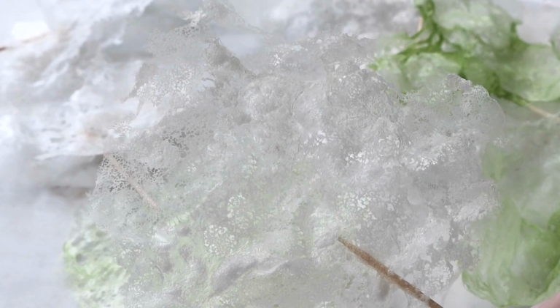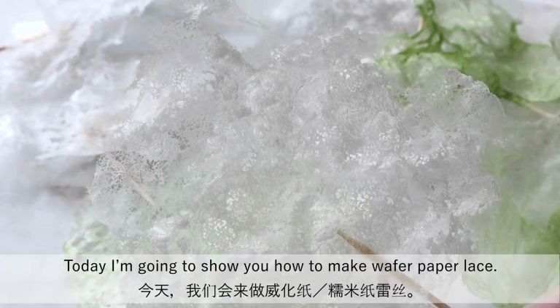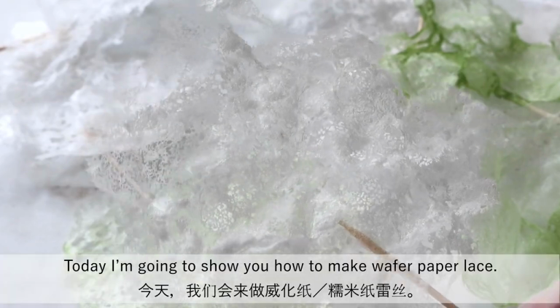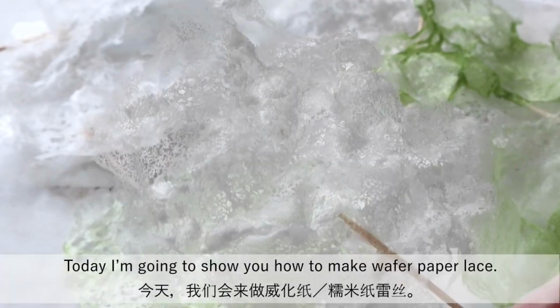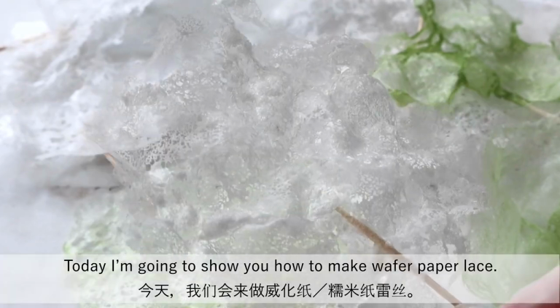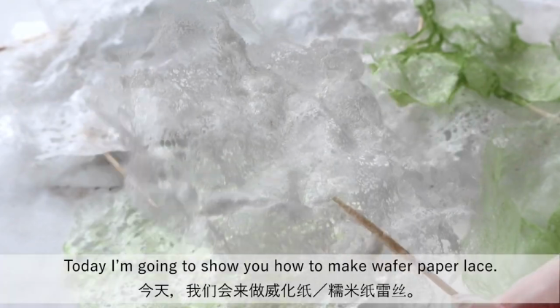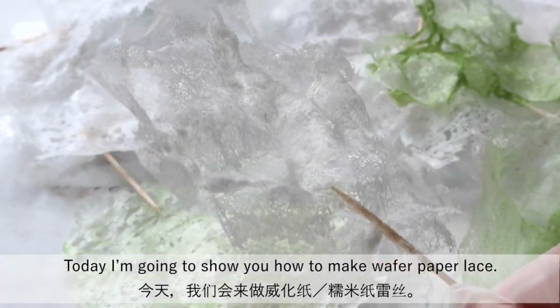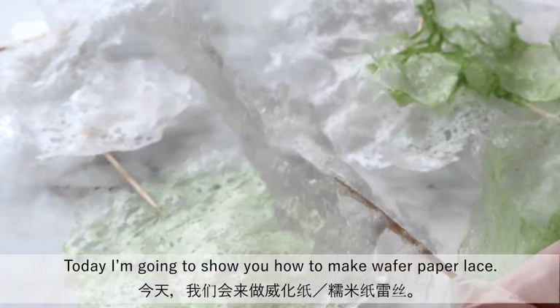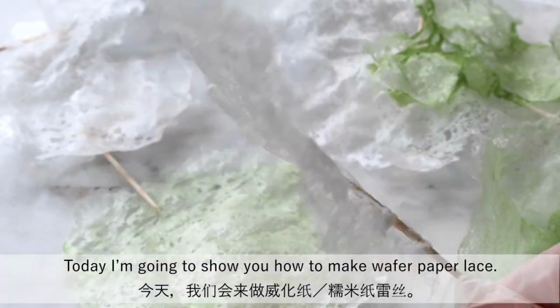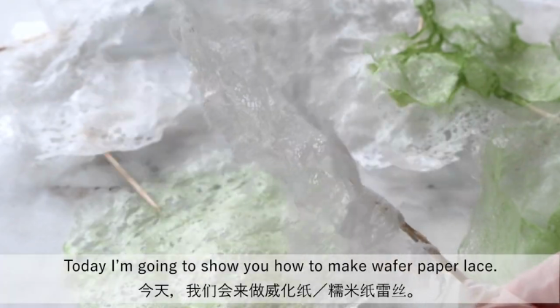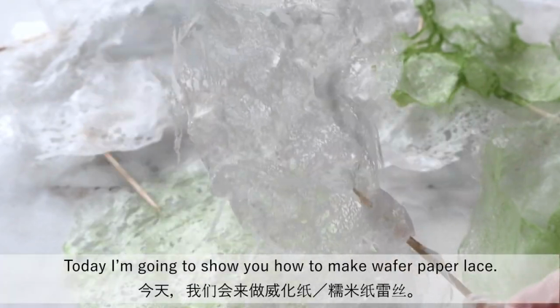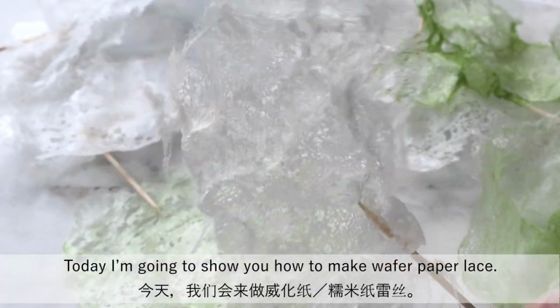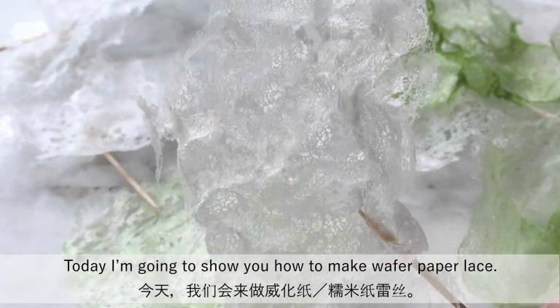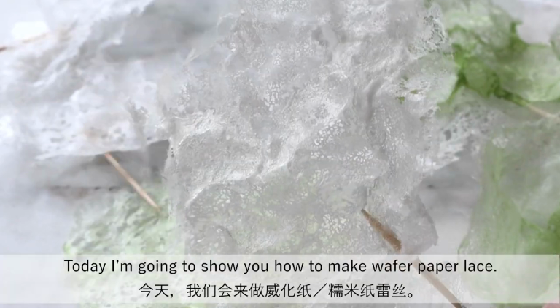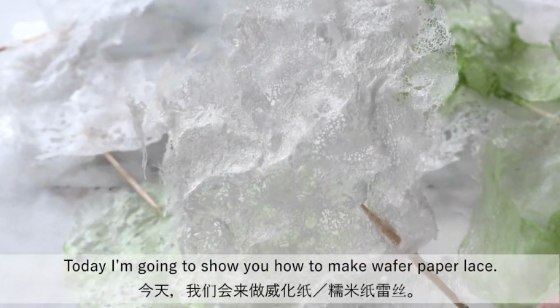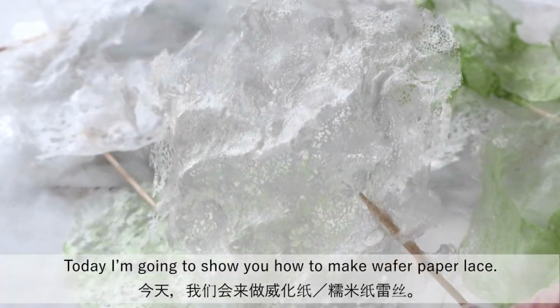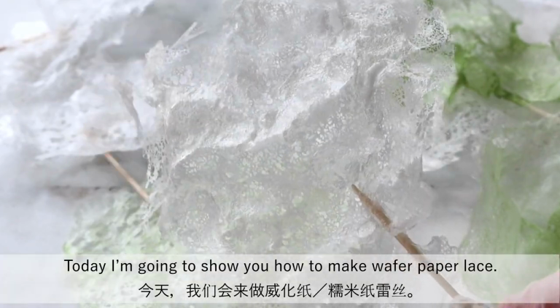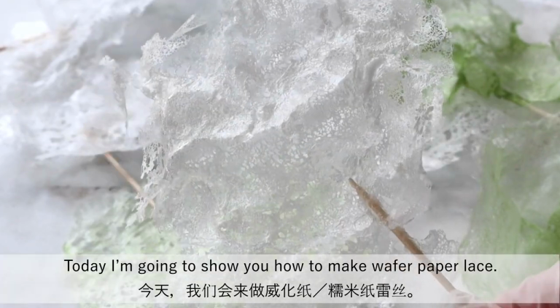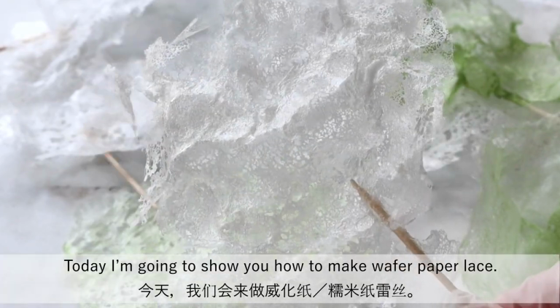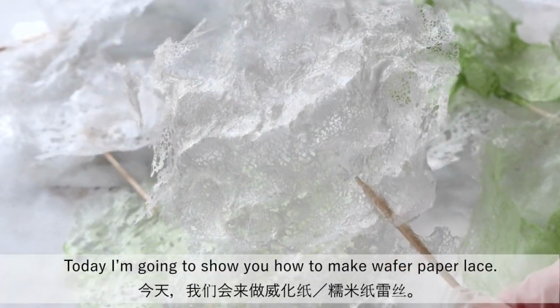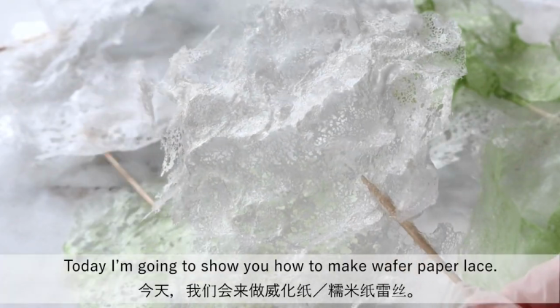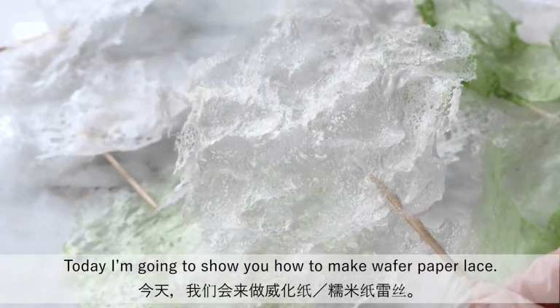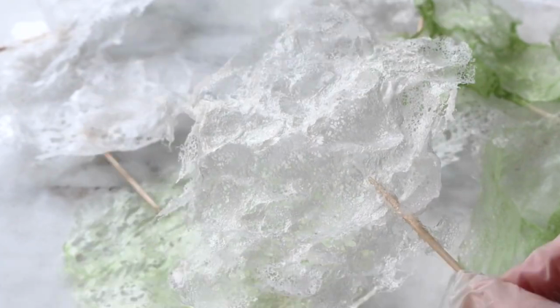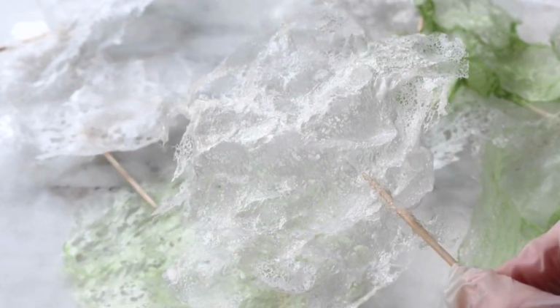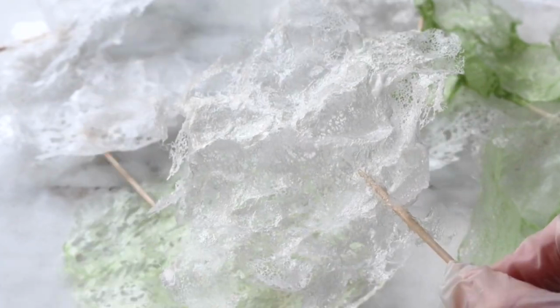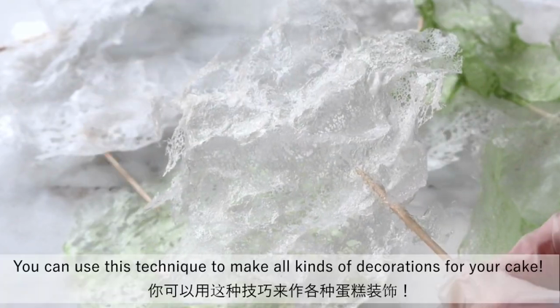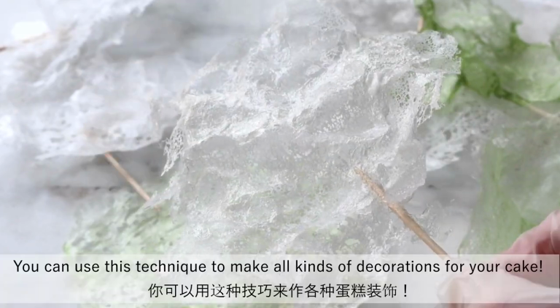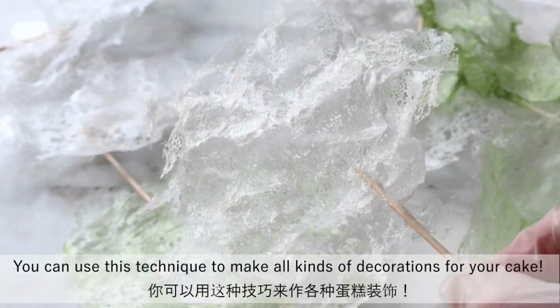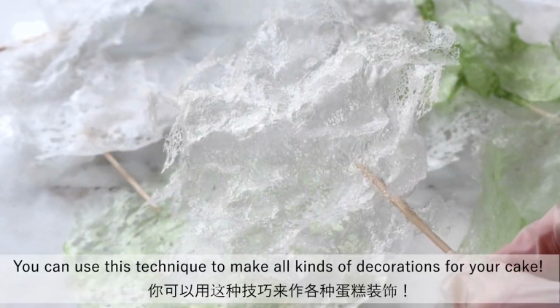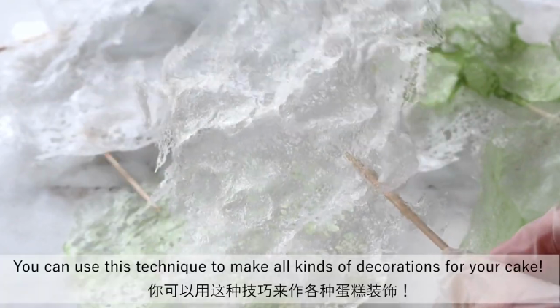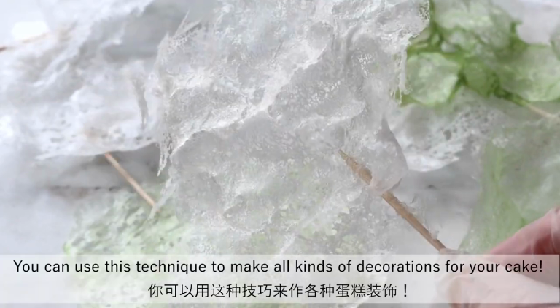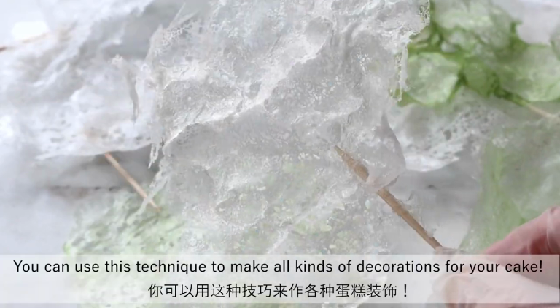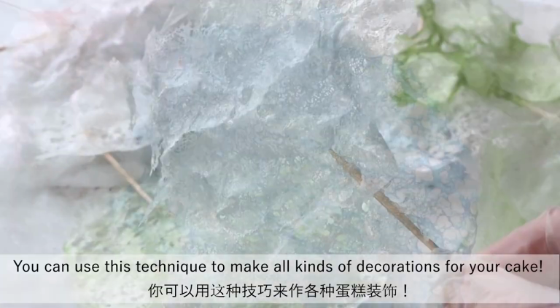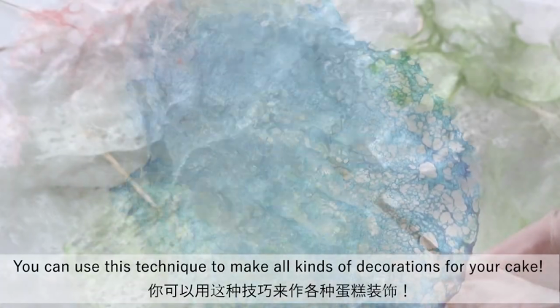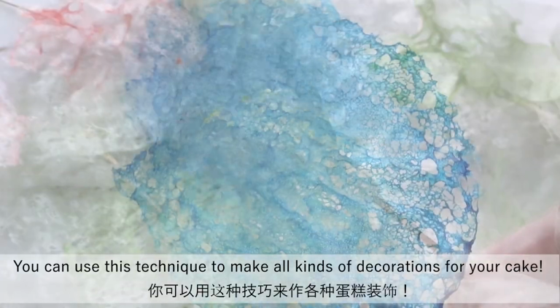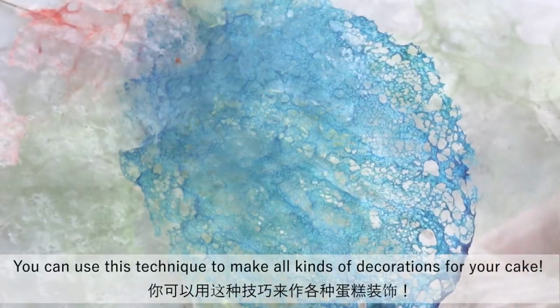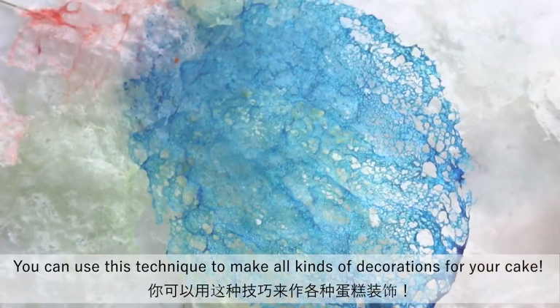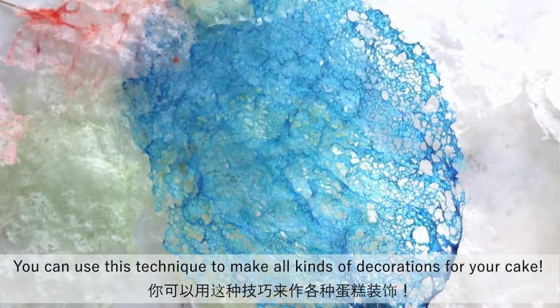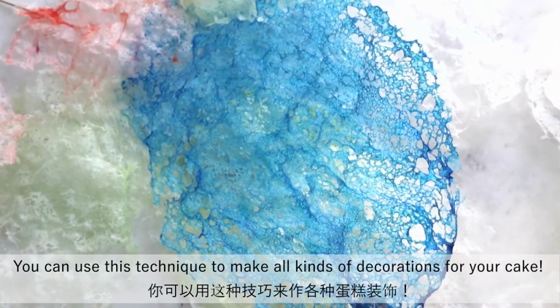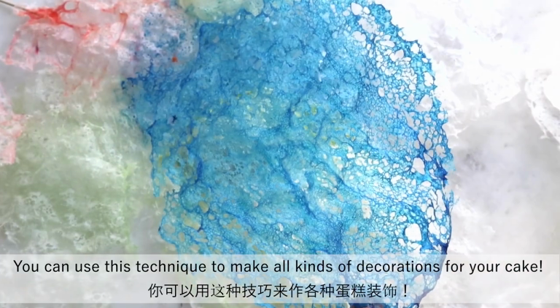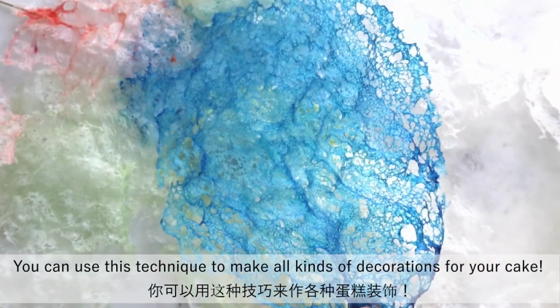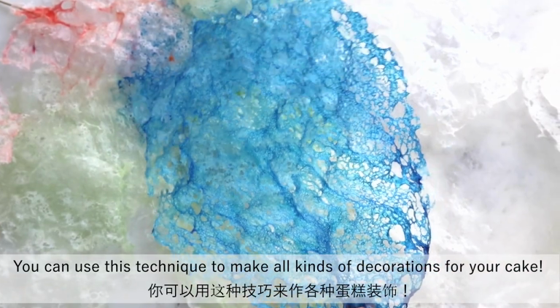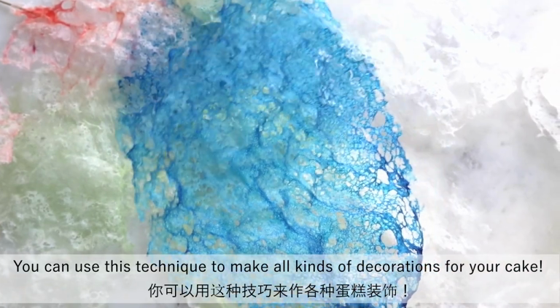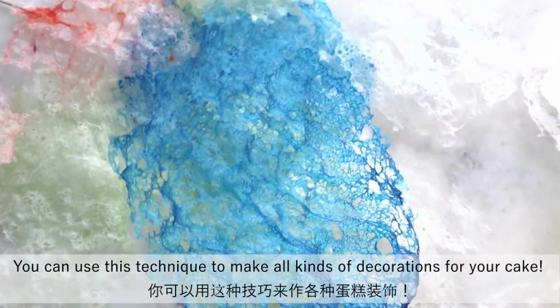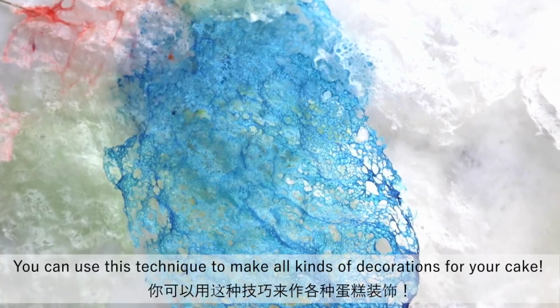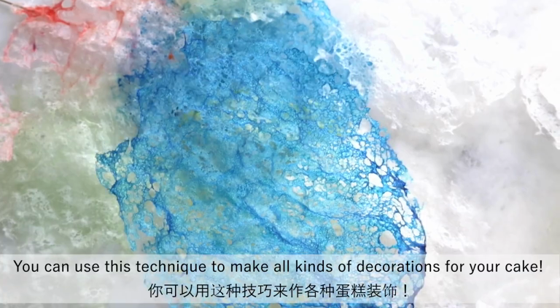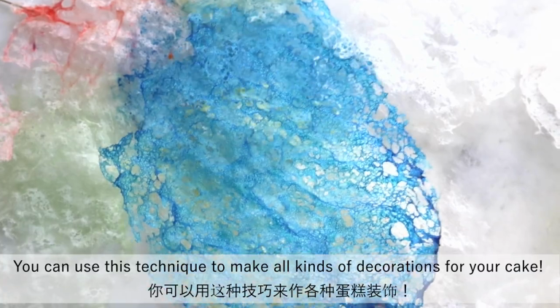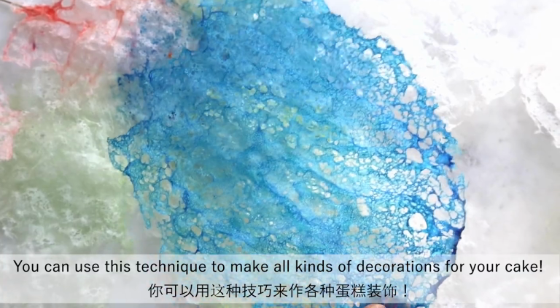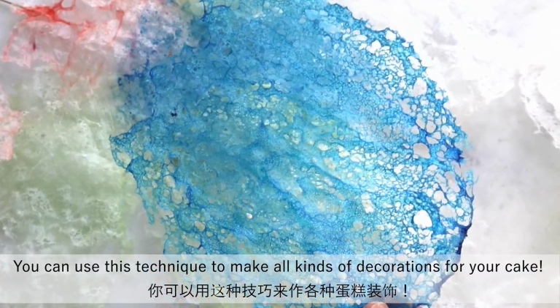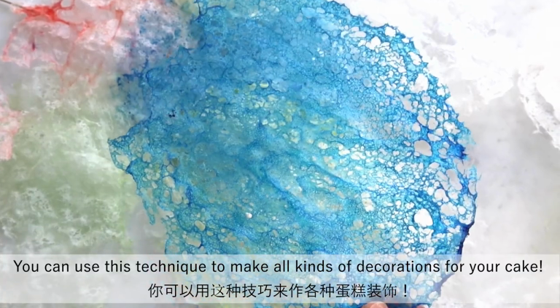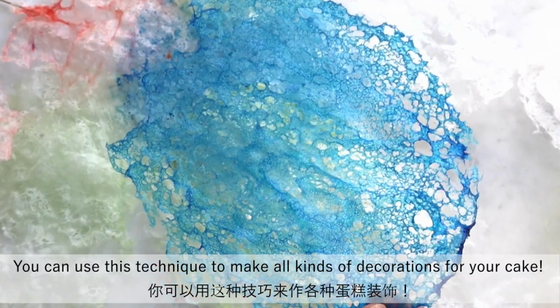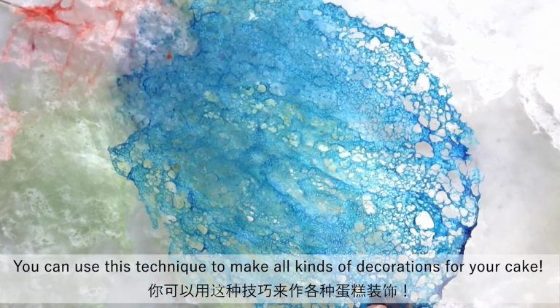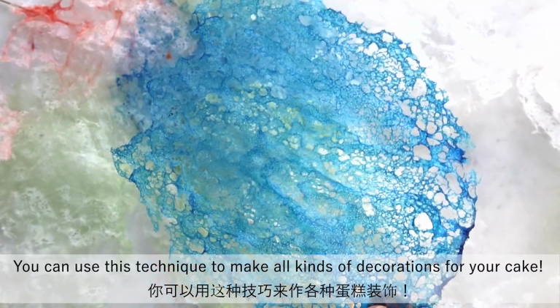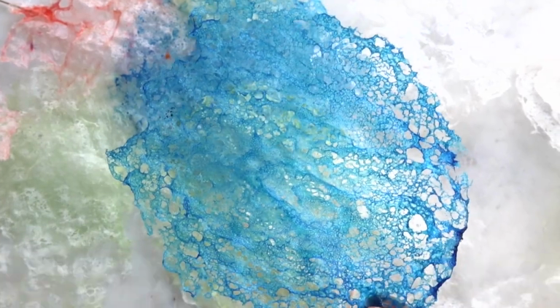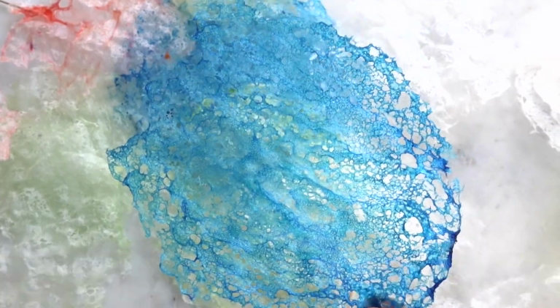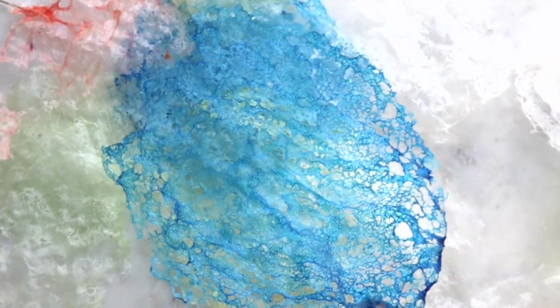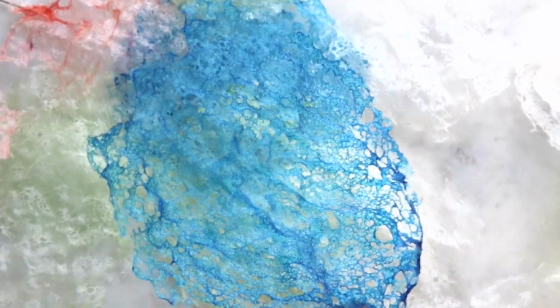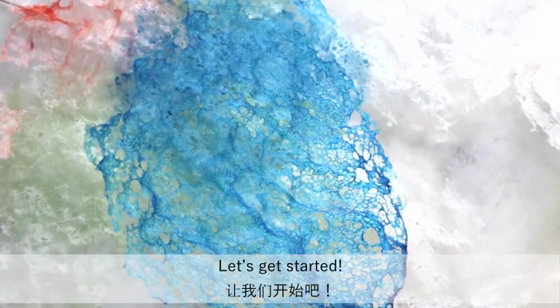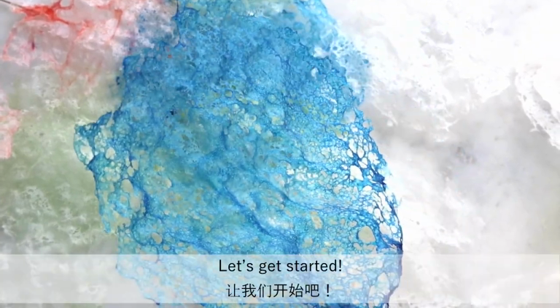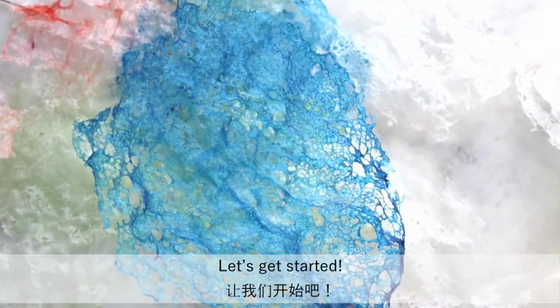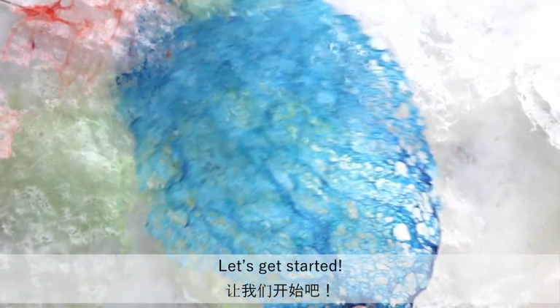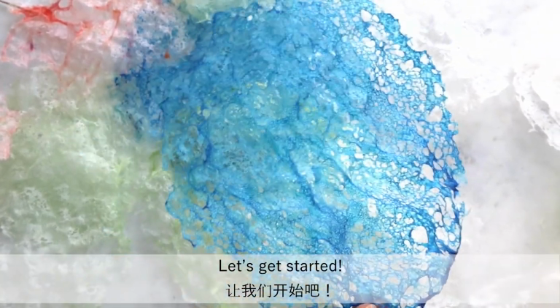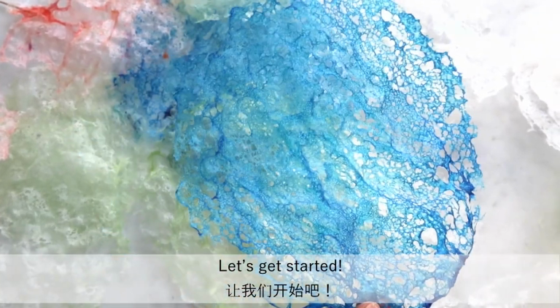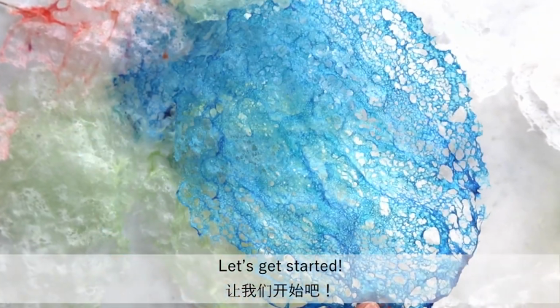Today I'm going to show you how to make a wafer paper lace. You can use this technique to make all kinds of decorations for your cake. Let's get started.